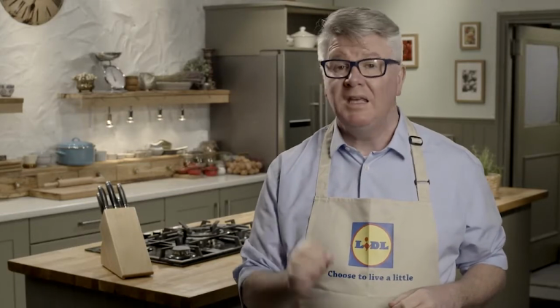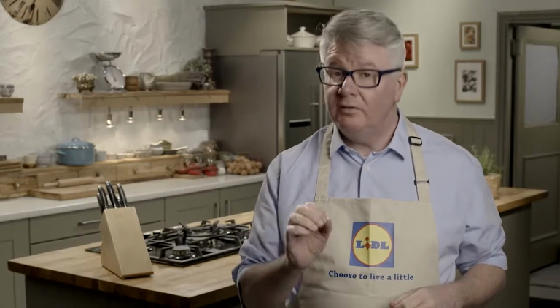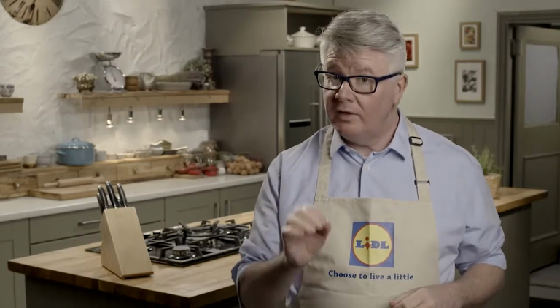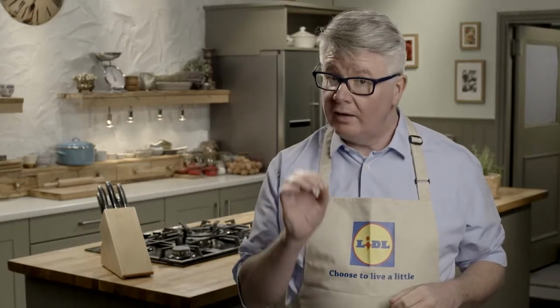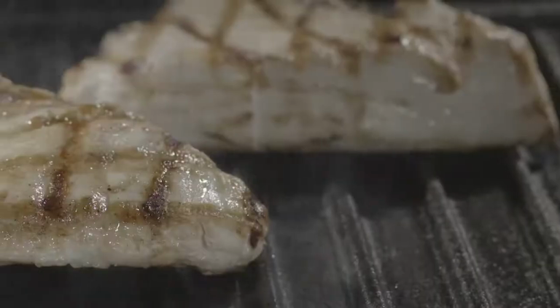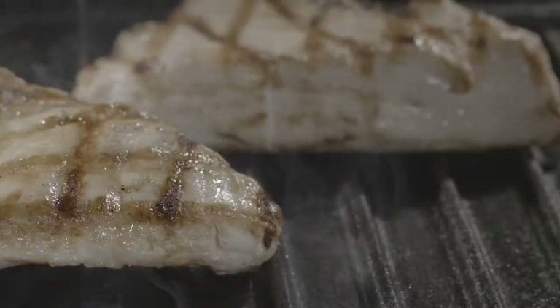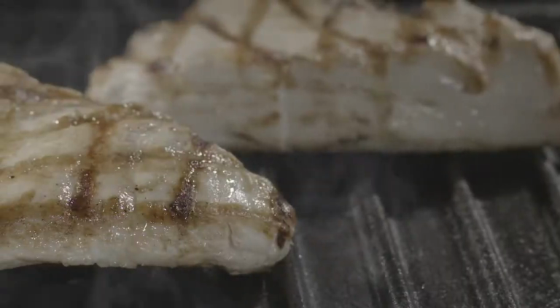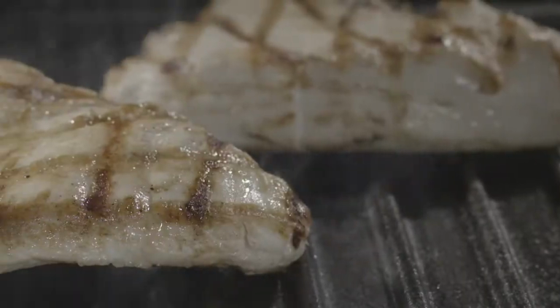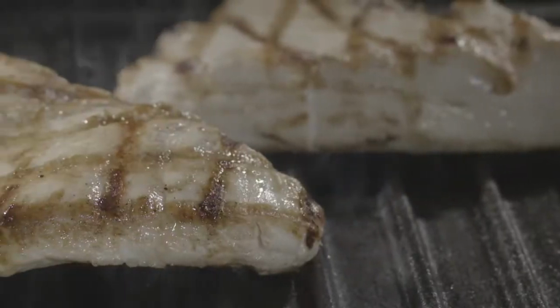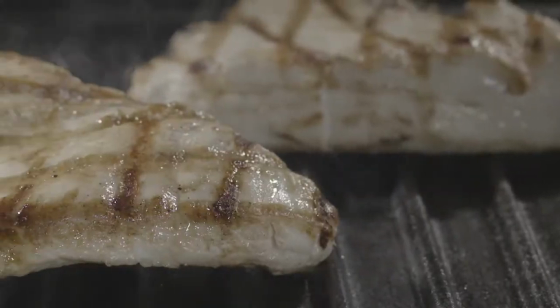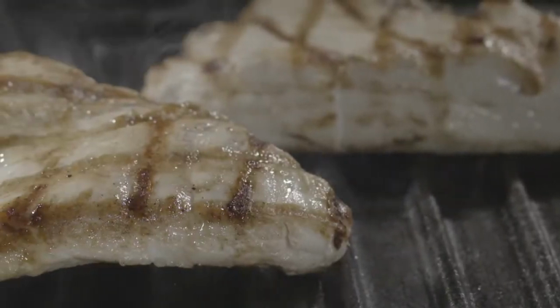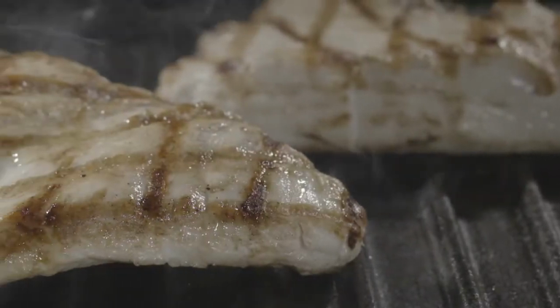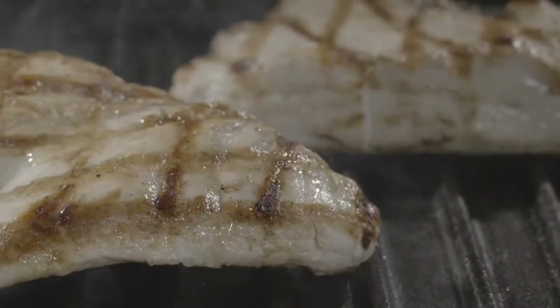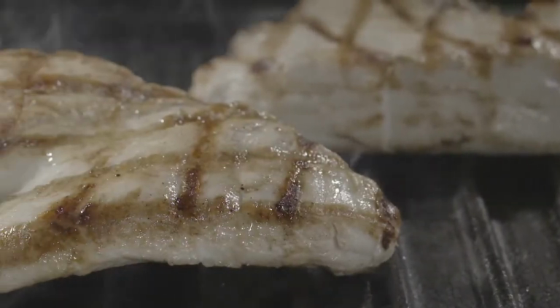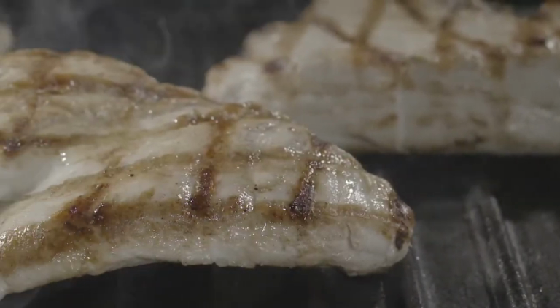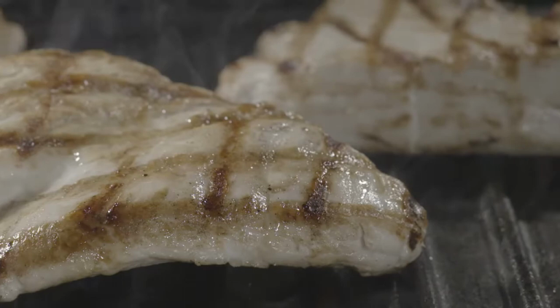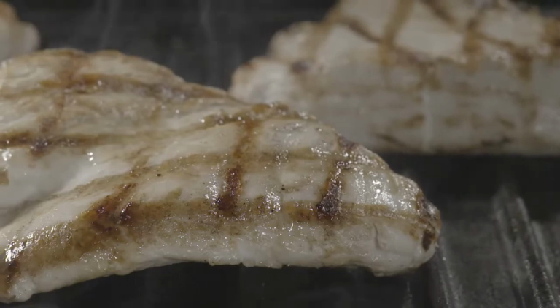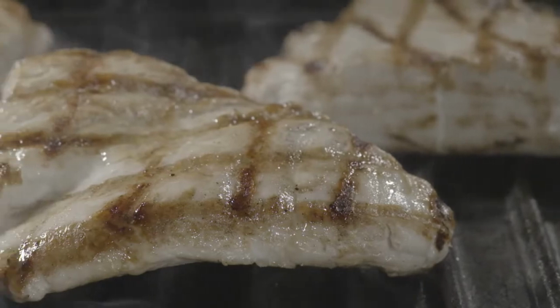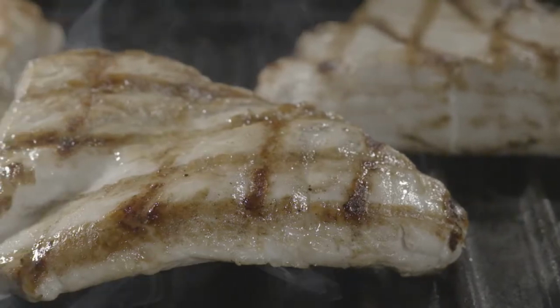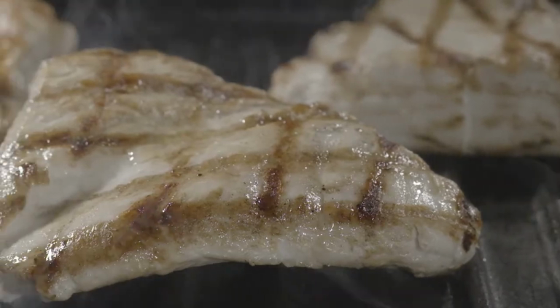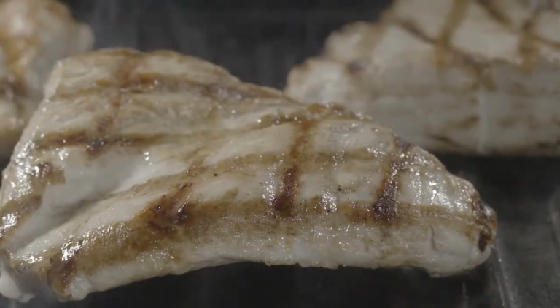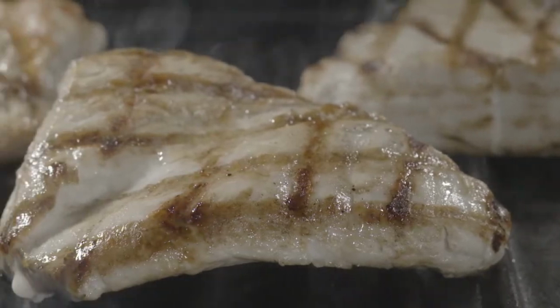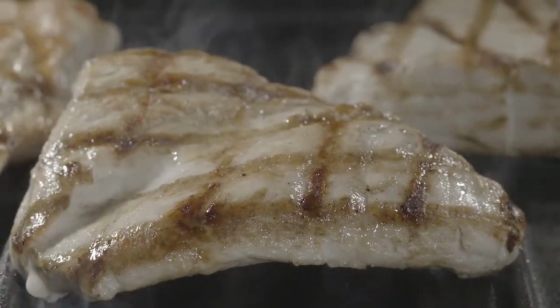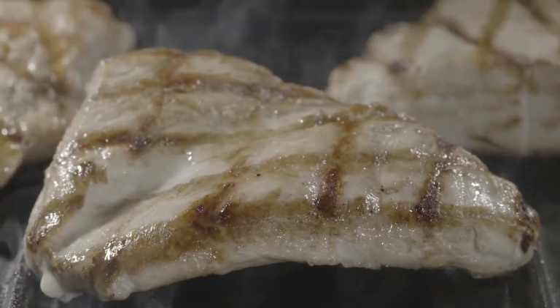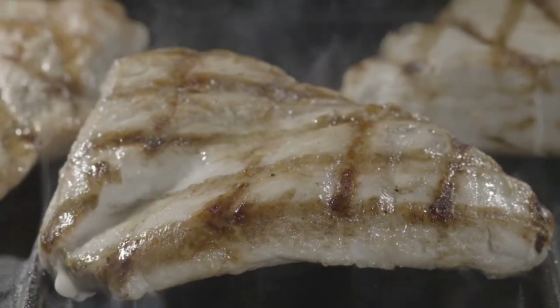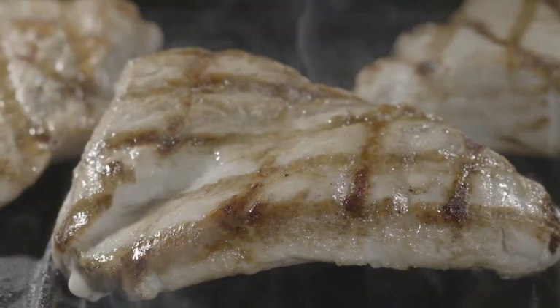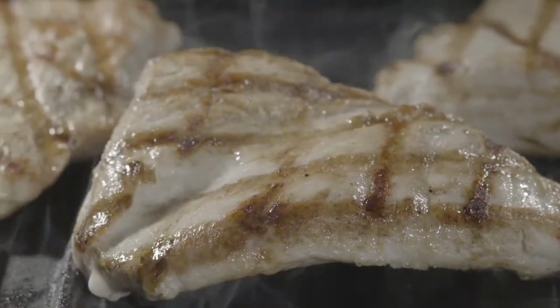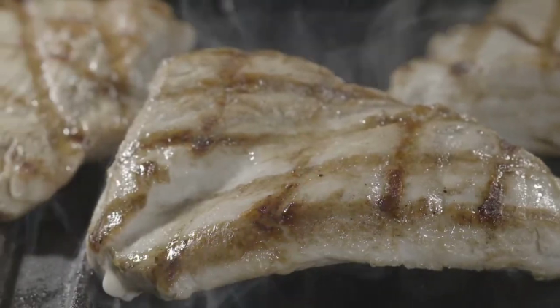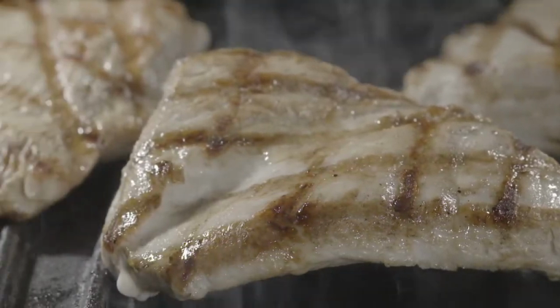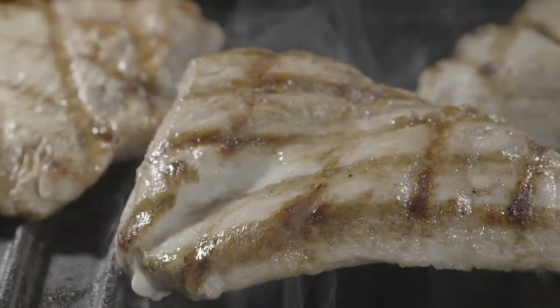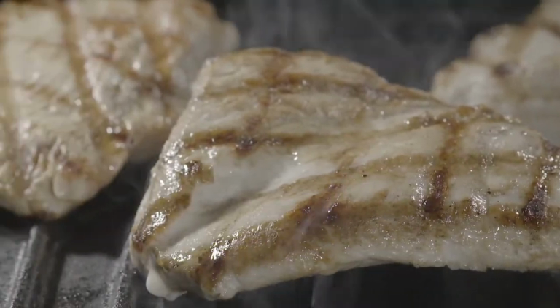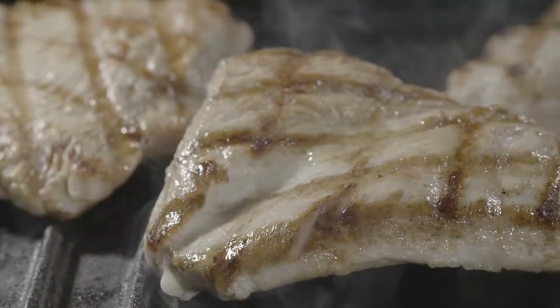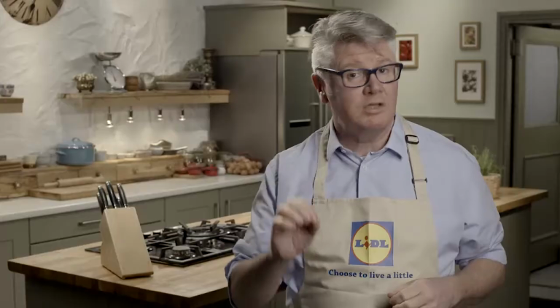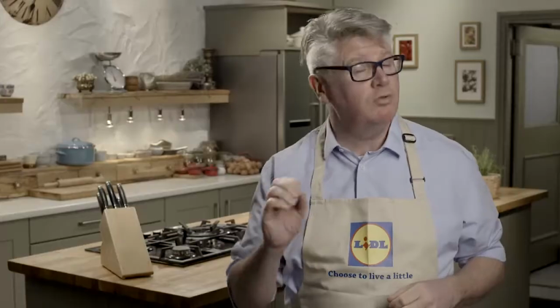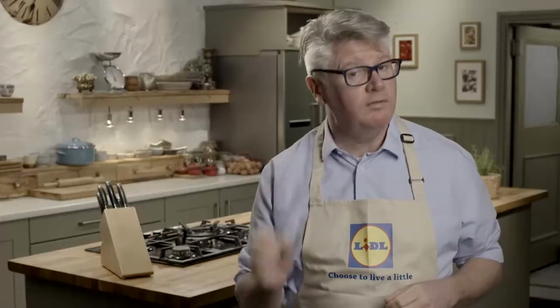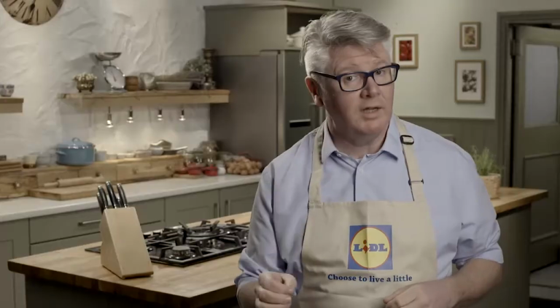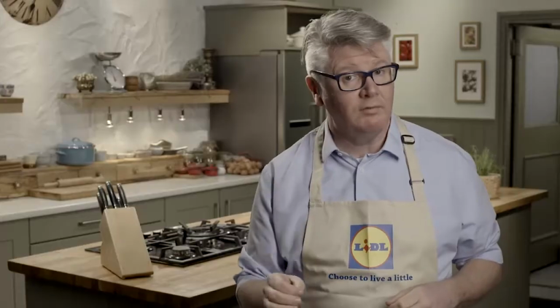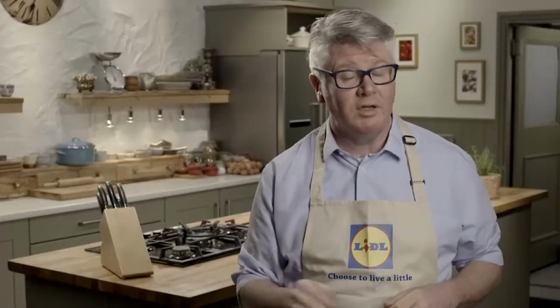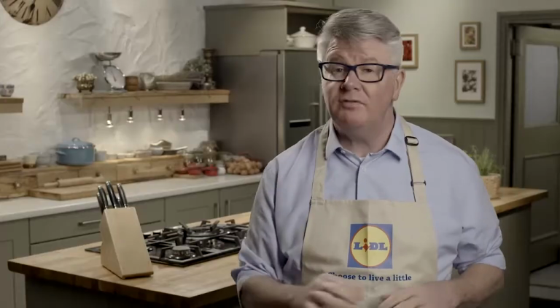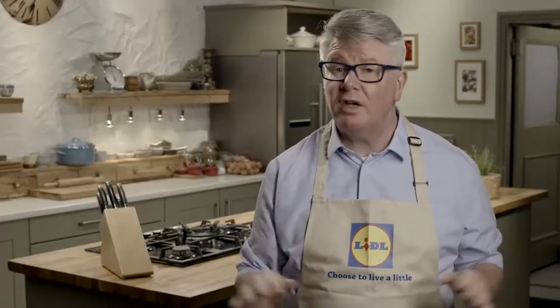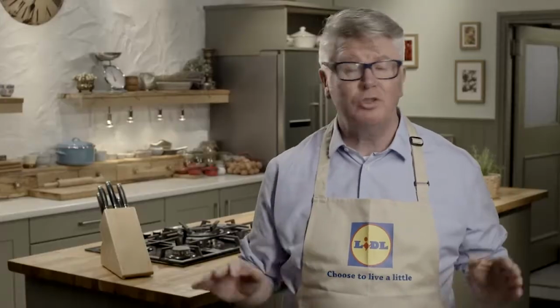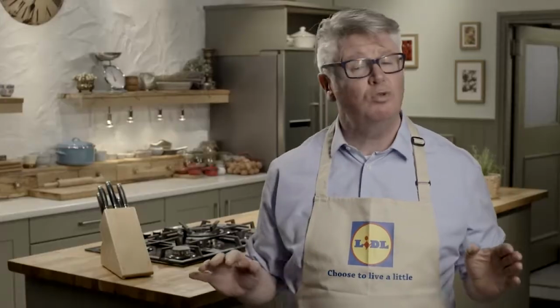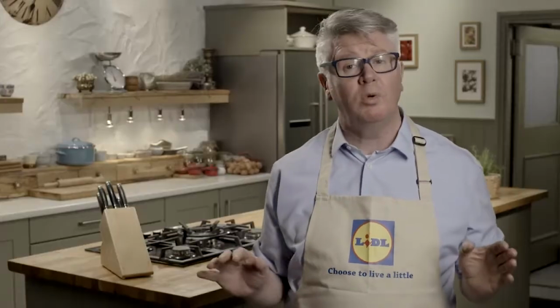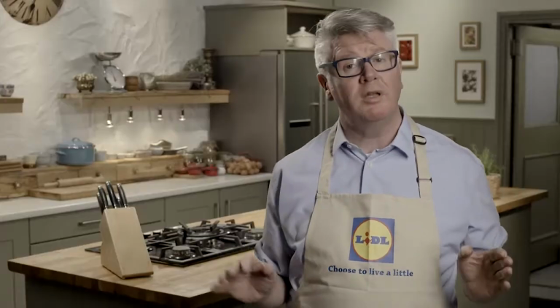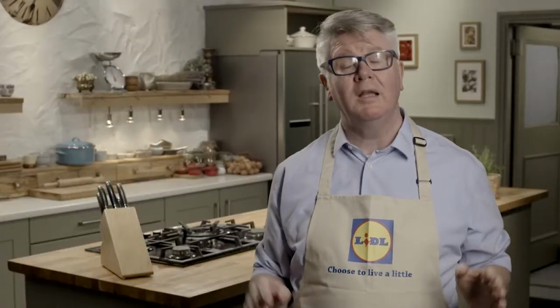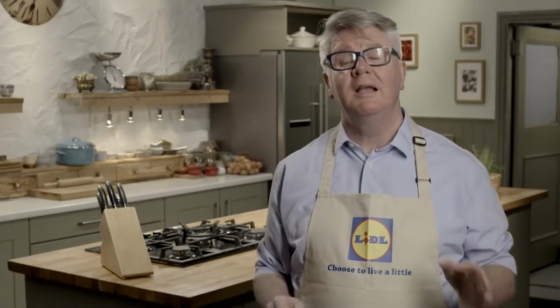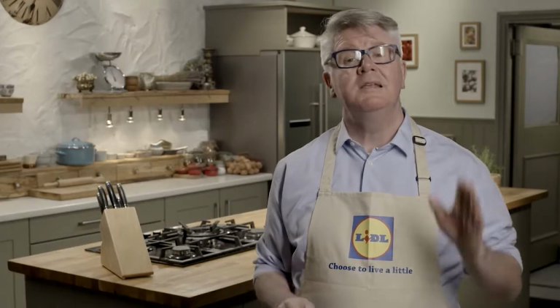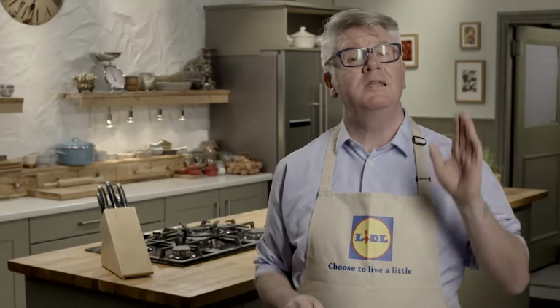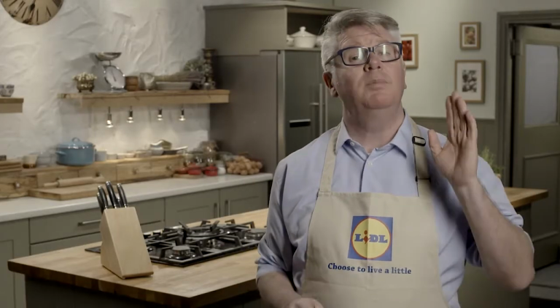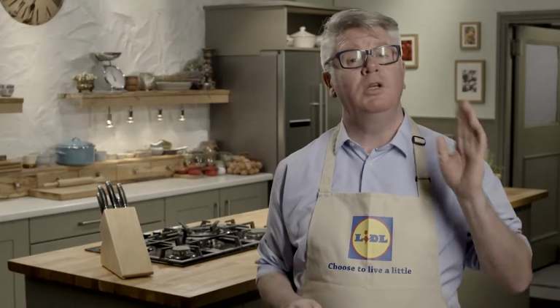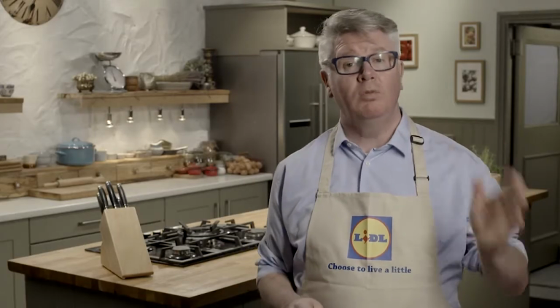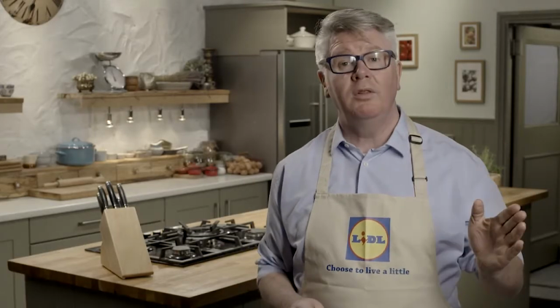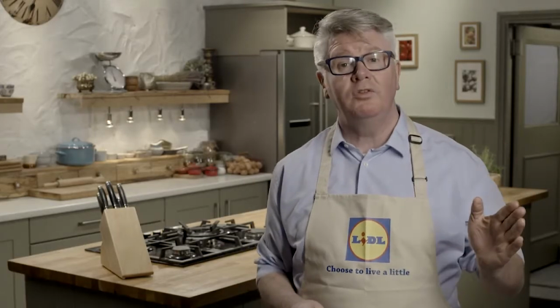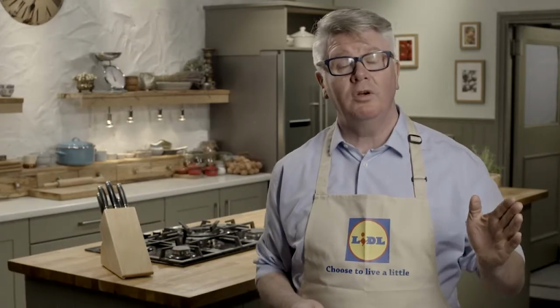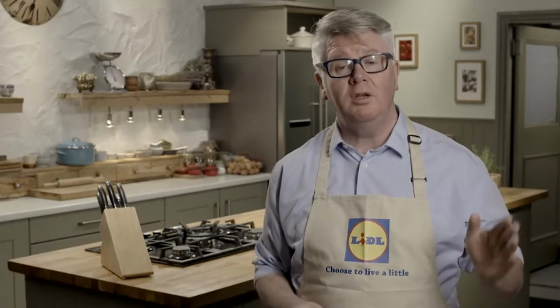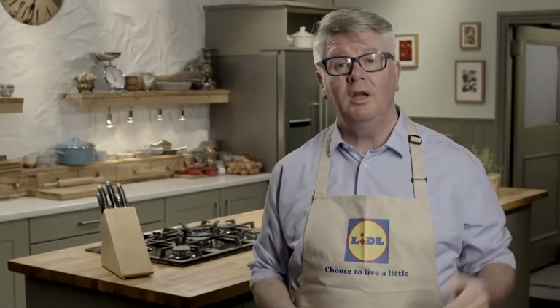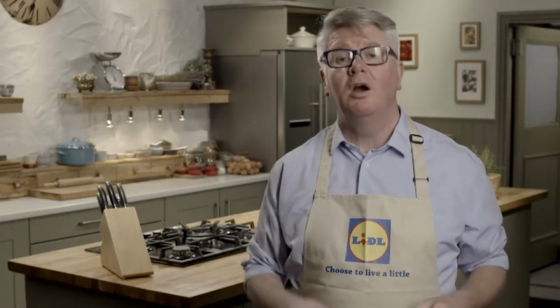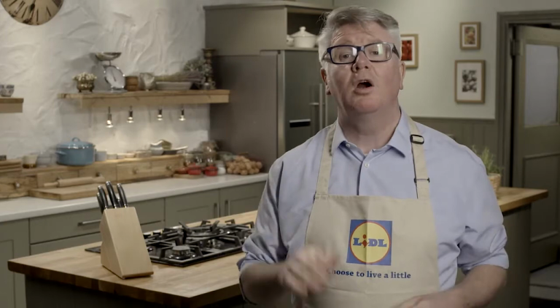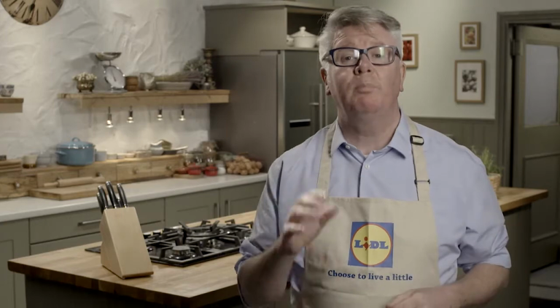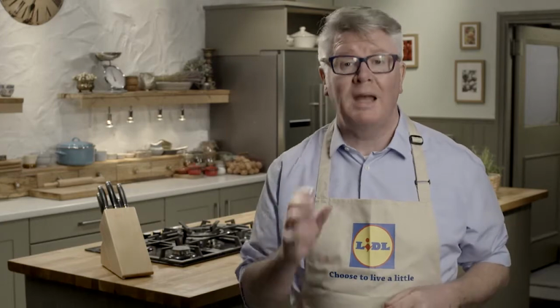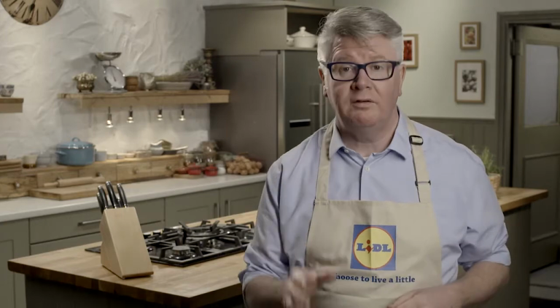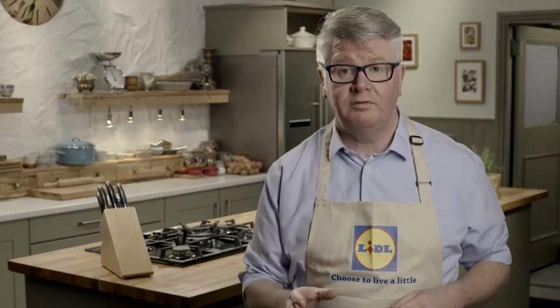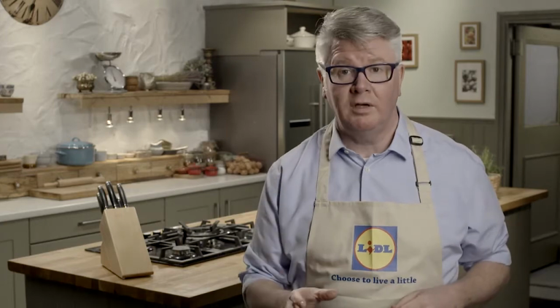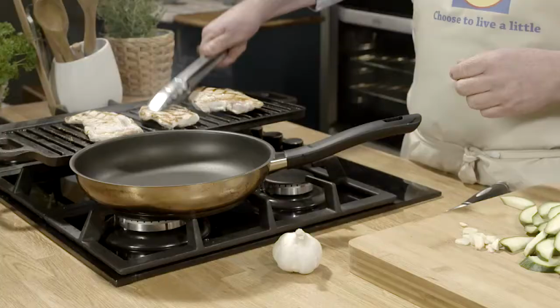If you have a char-grill, that's brilliant — it gives a lovely bit of extra flavor. If not, don't worry. Simply grill the turkey or pan-fry it.